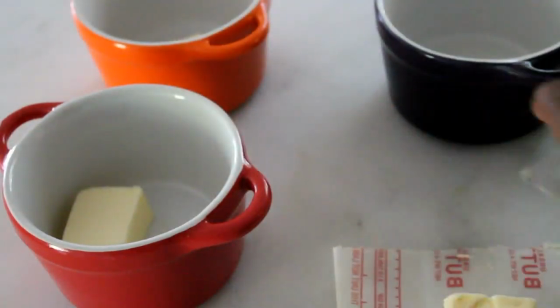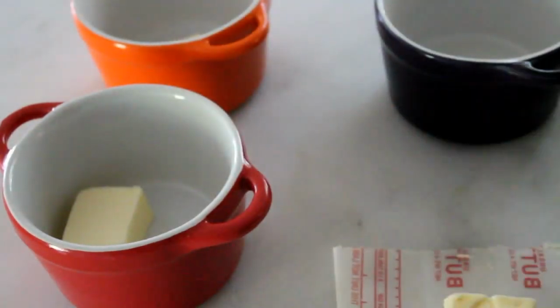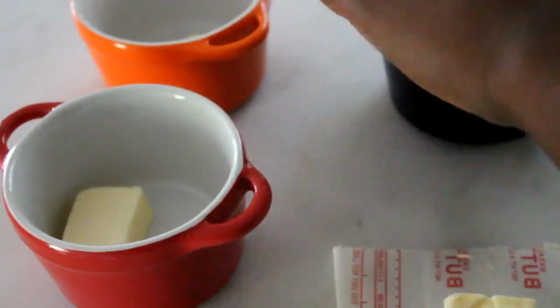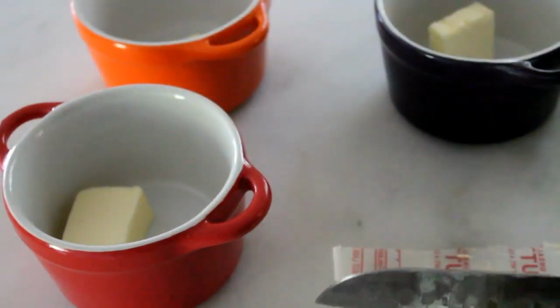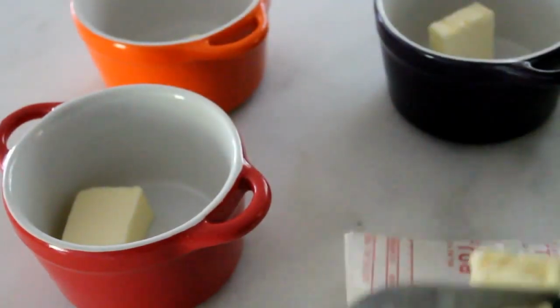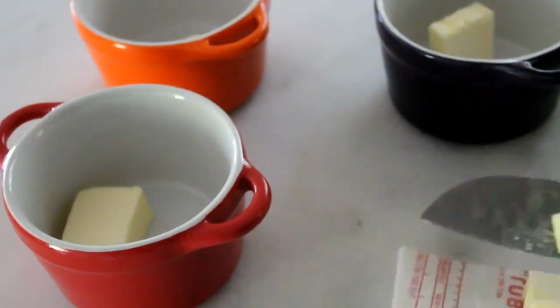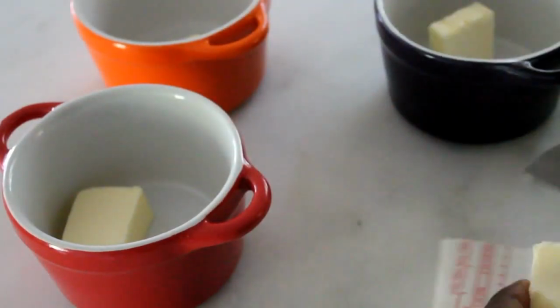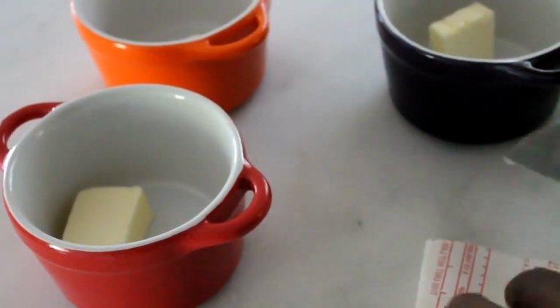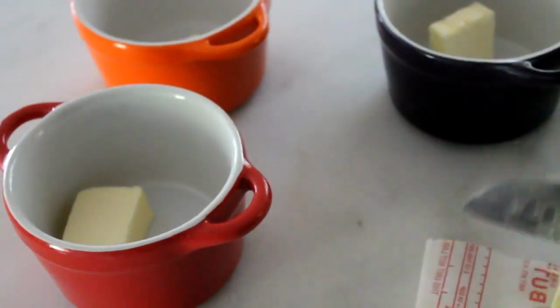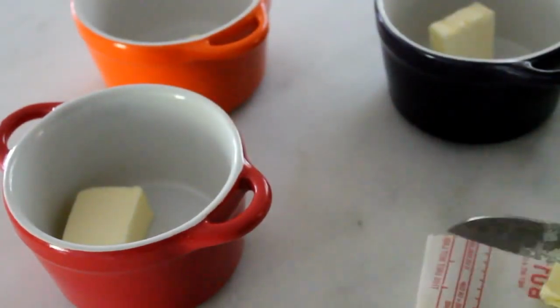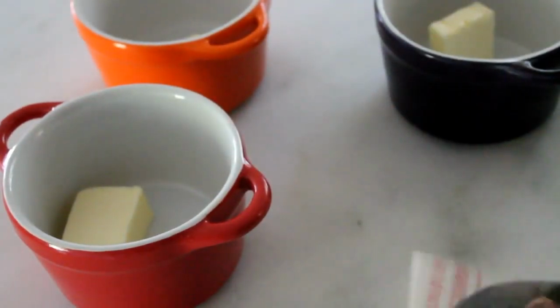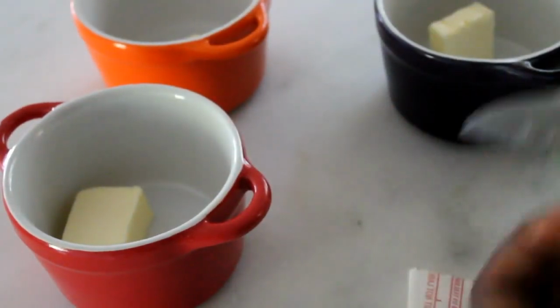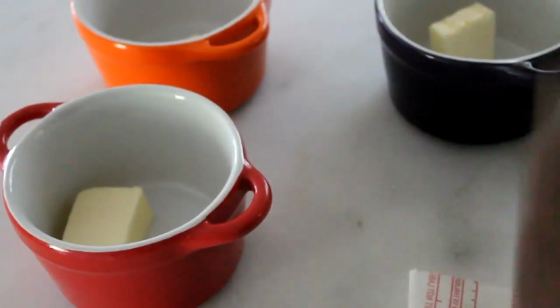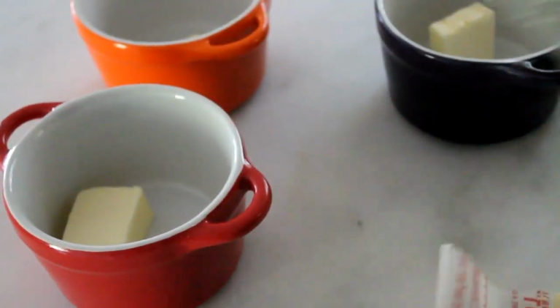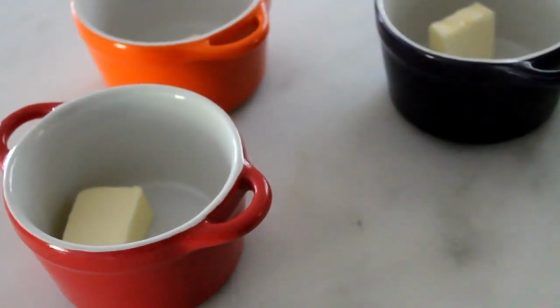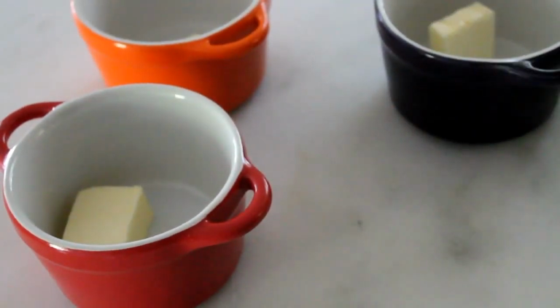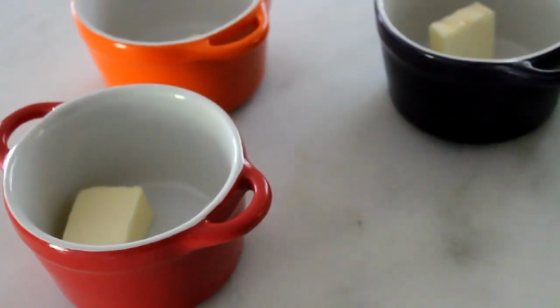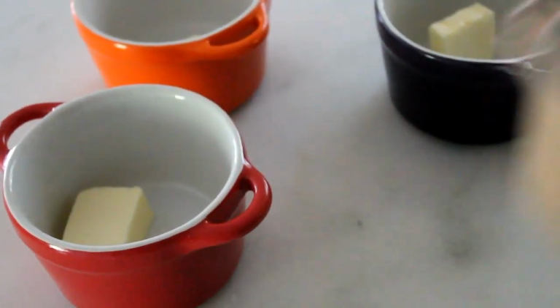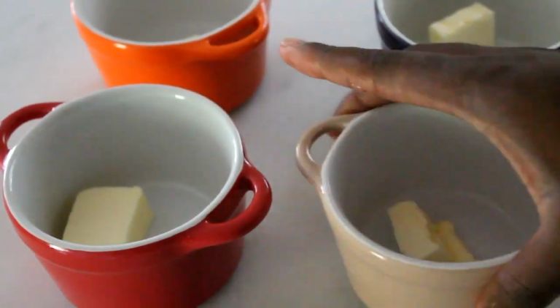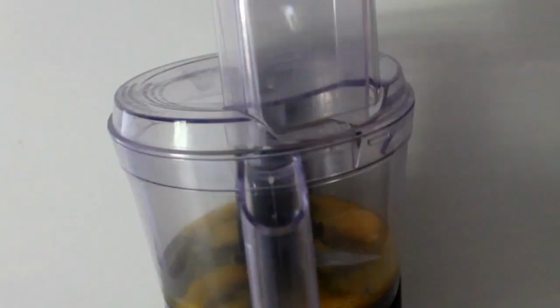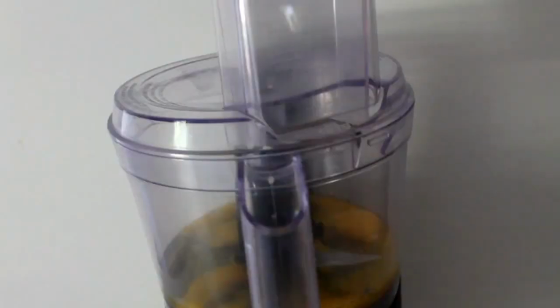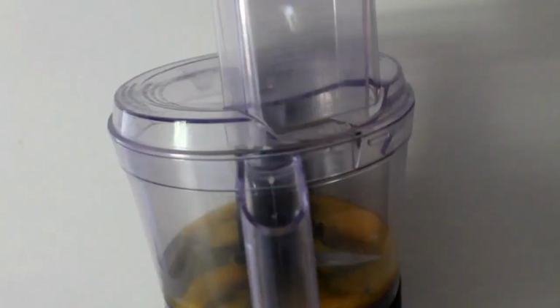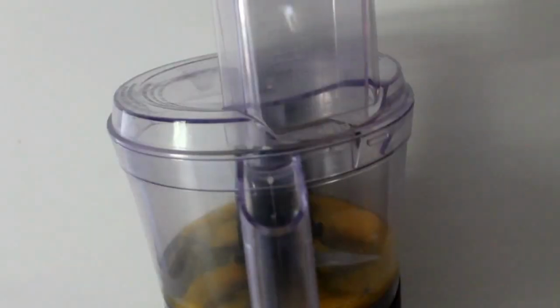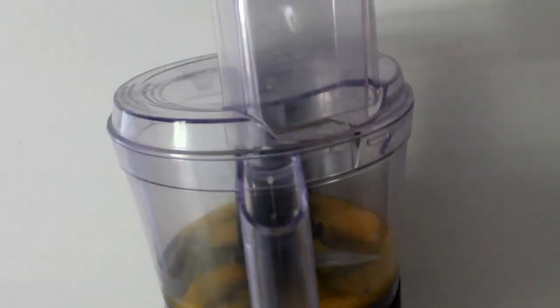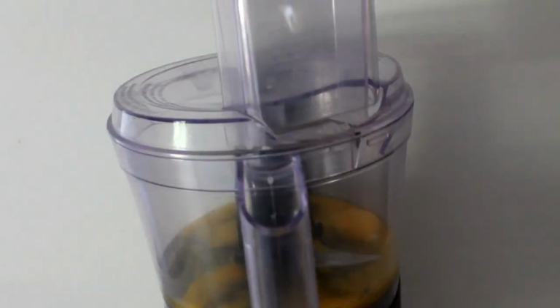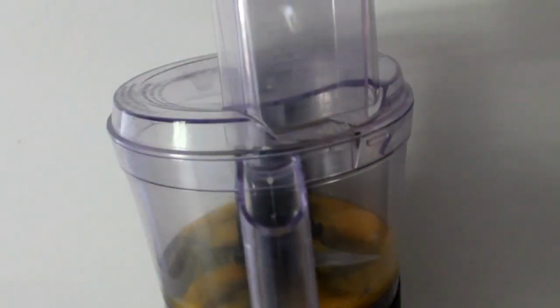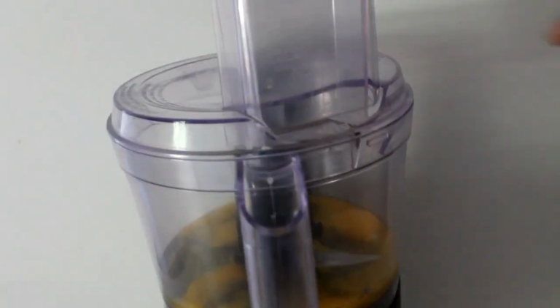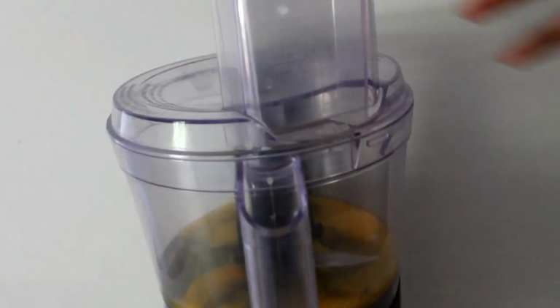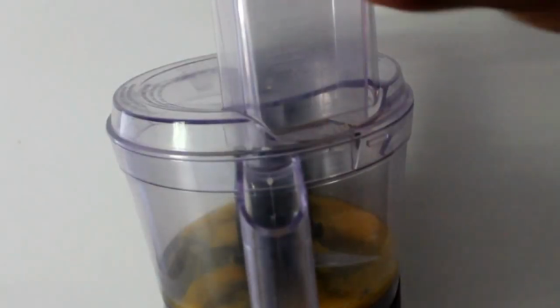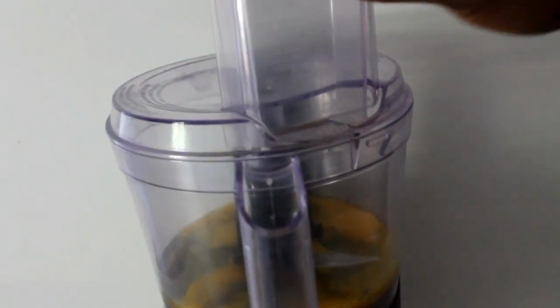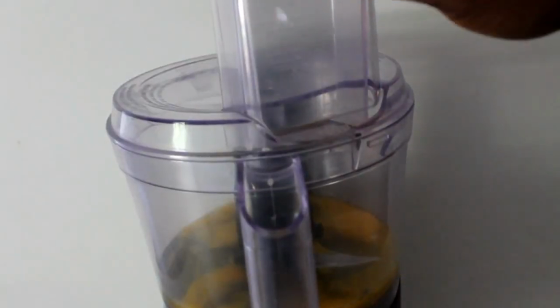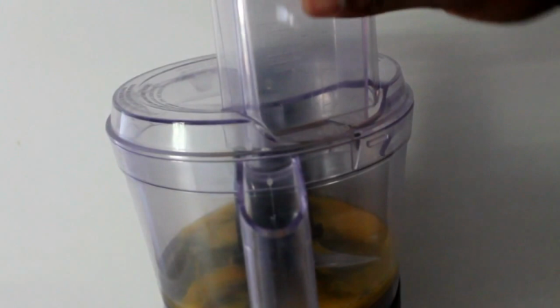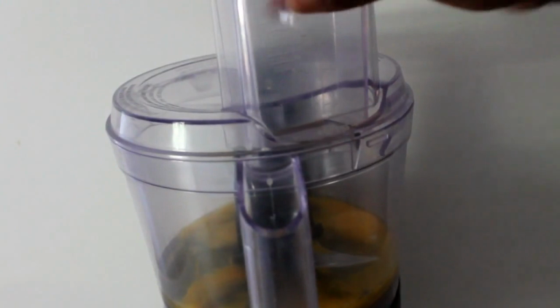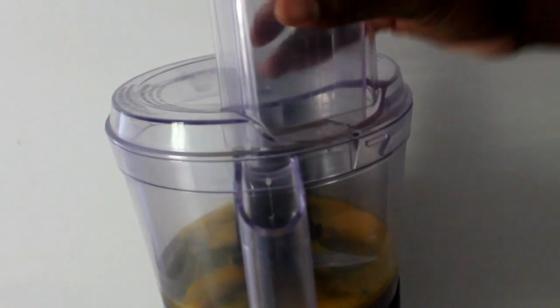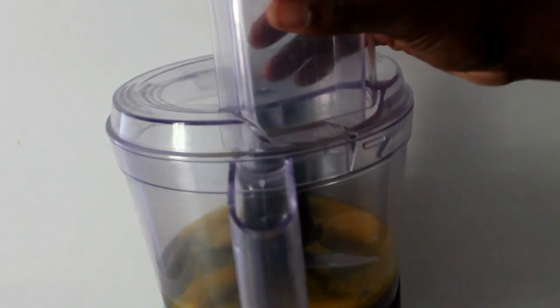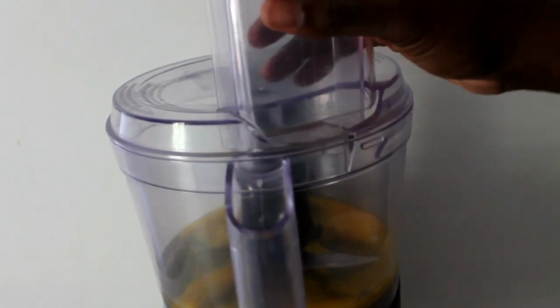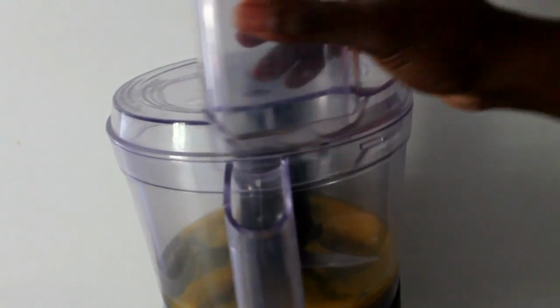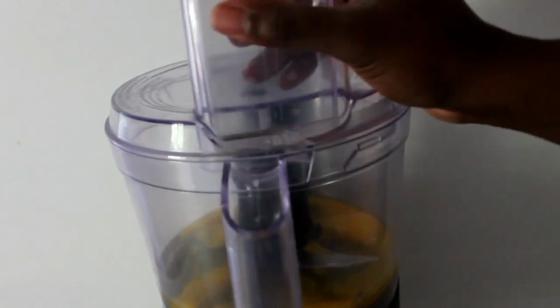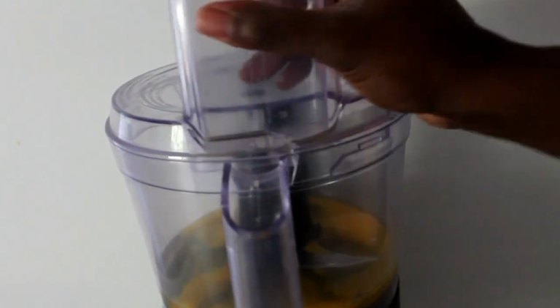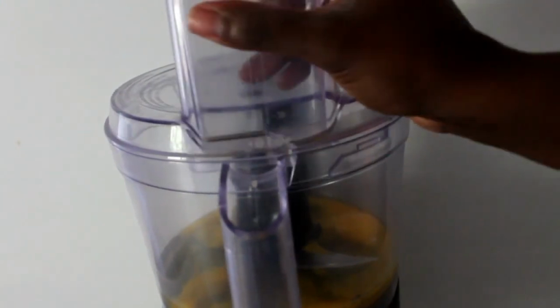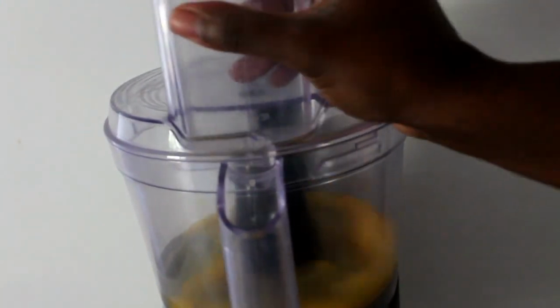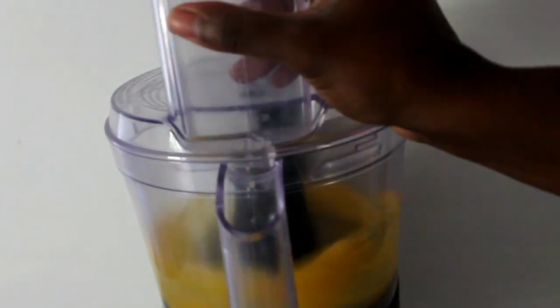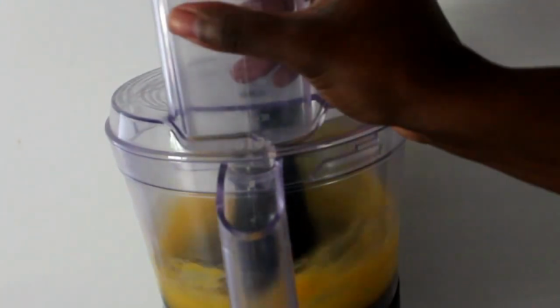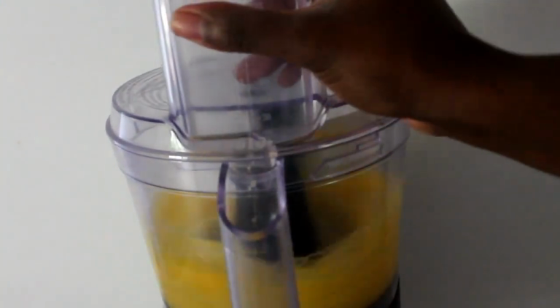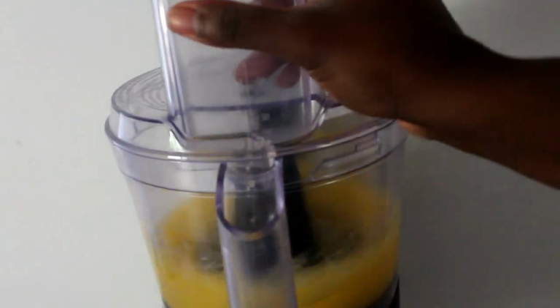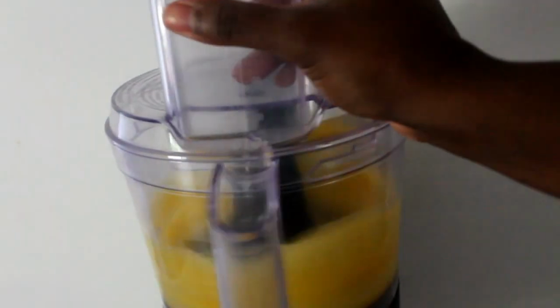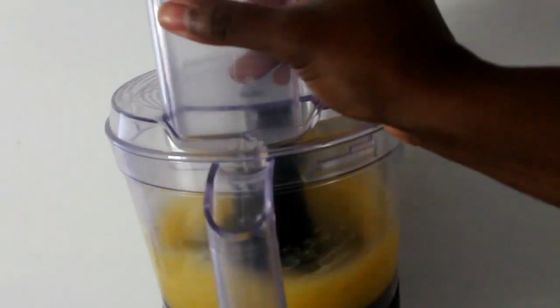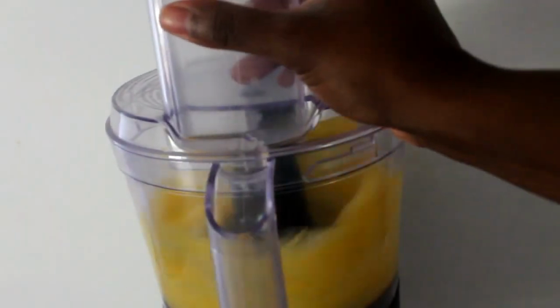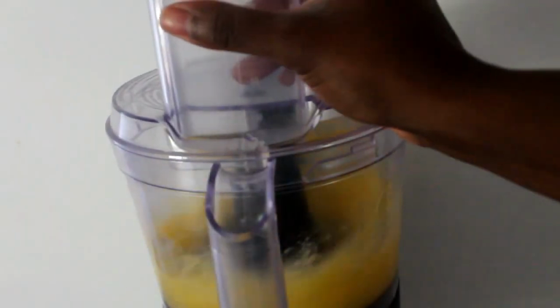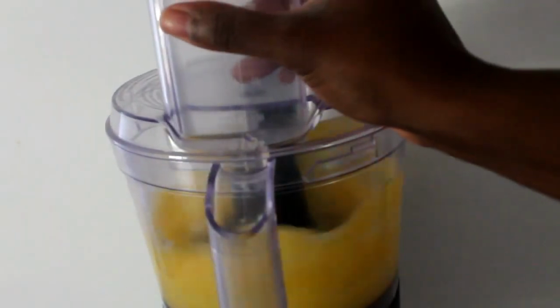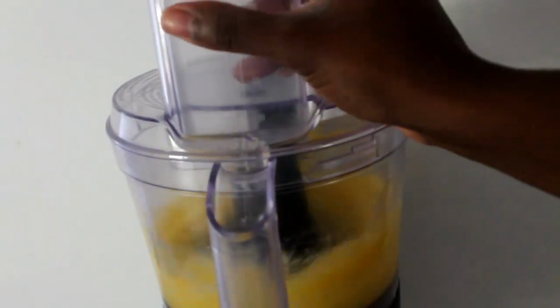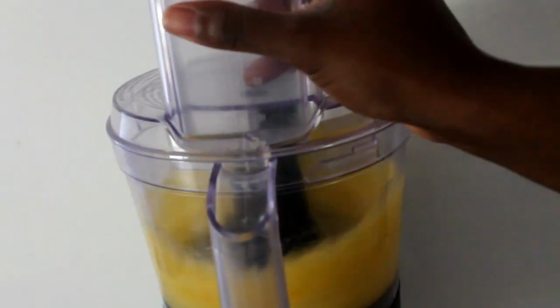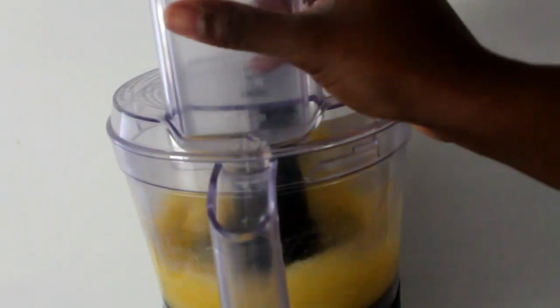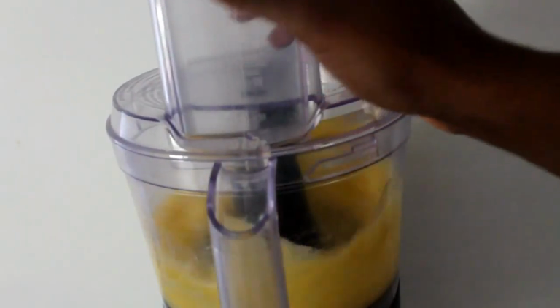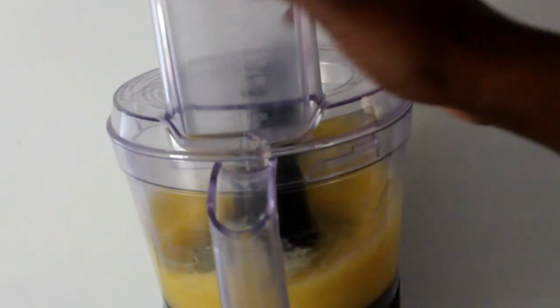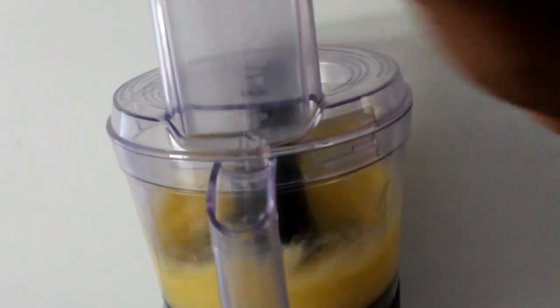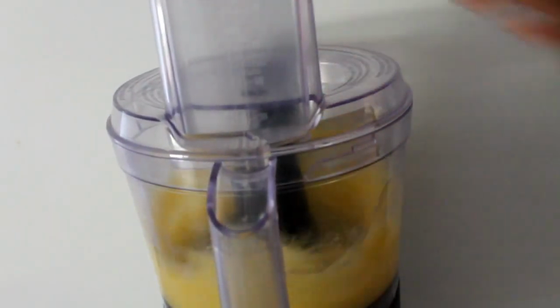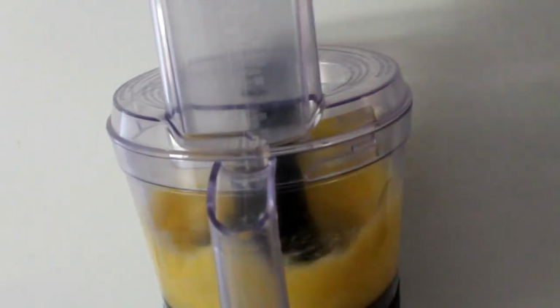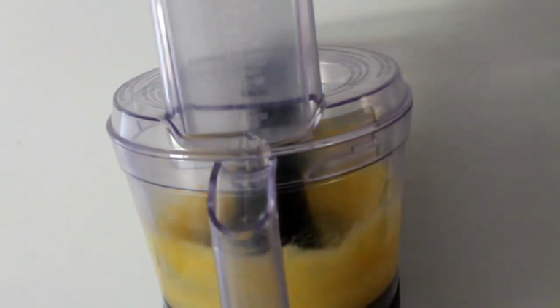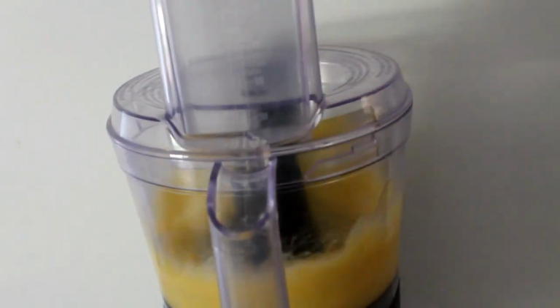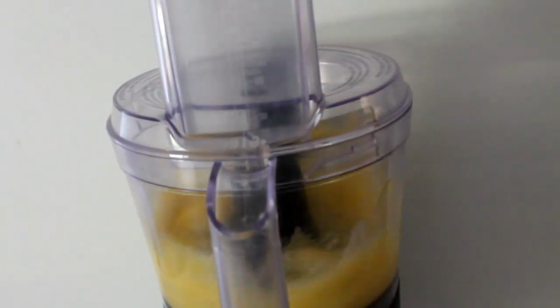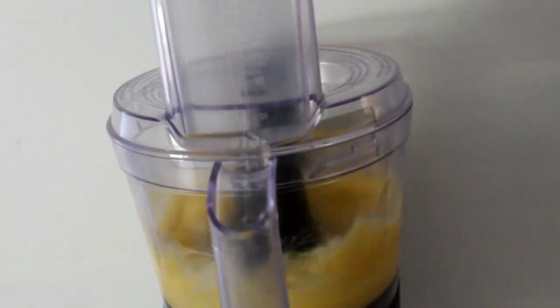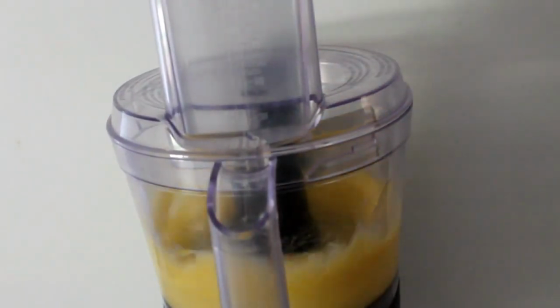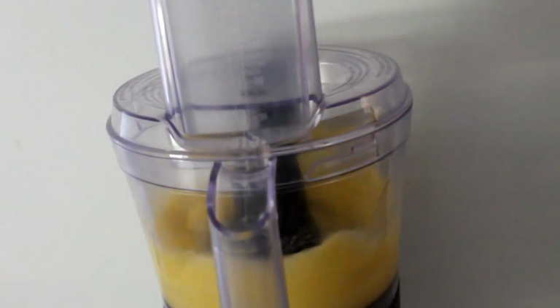Once it's preheated, put those ramekins in the oven. Then you're going to grab a blender and you're going to put some eggs in it.